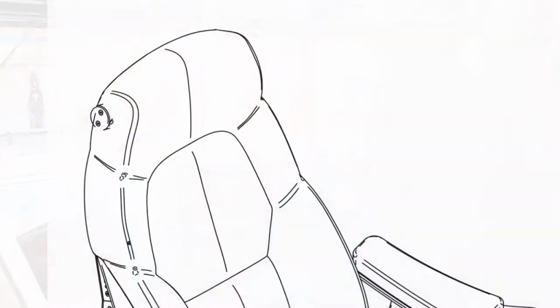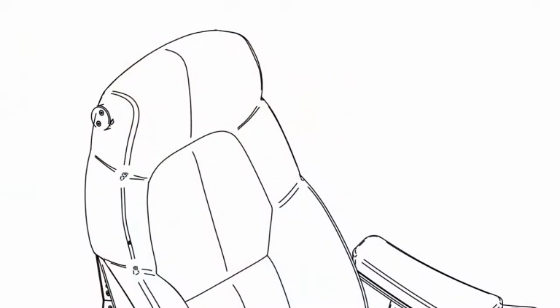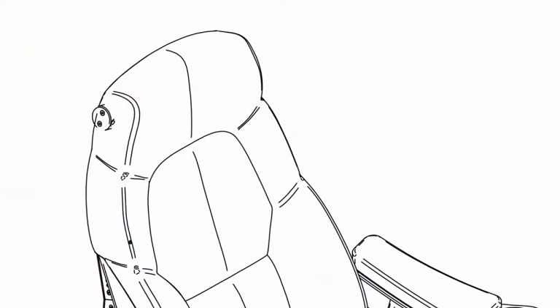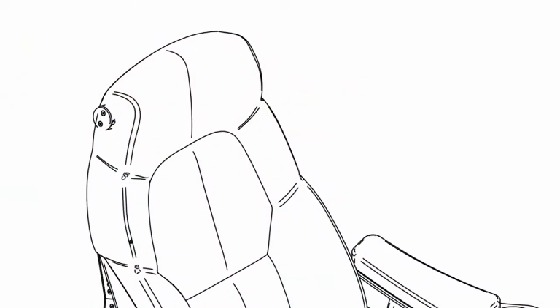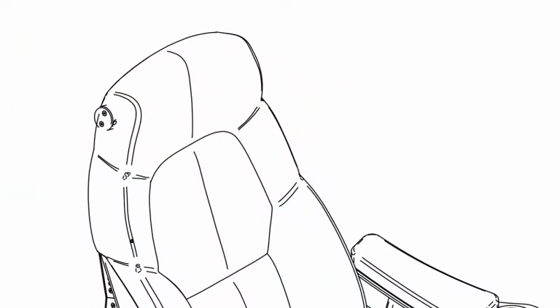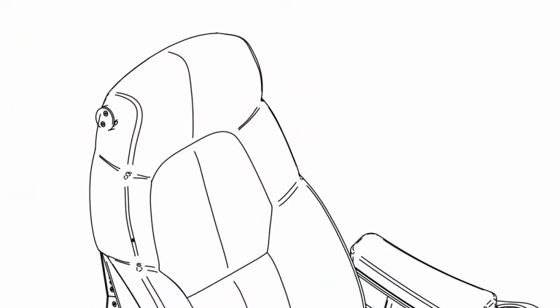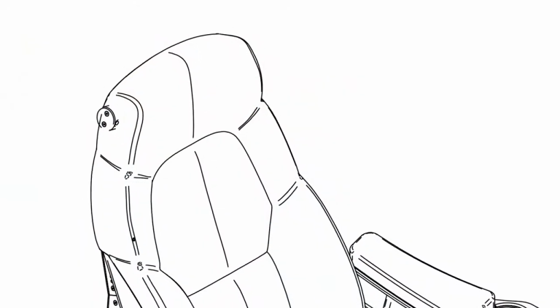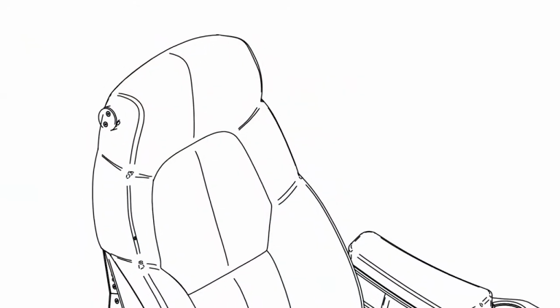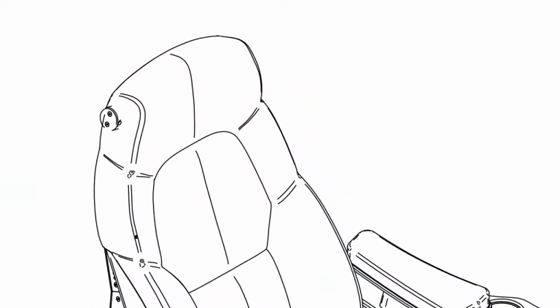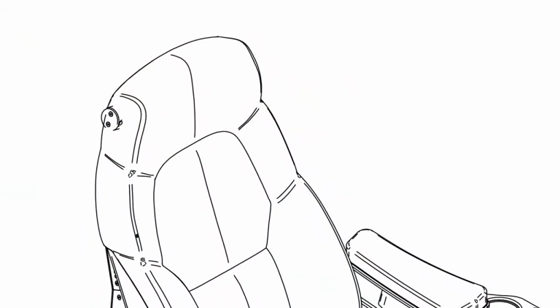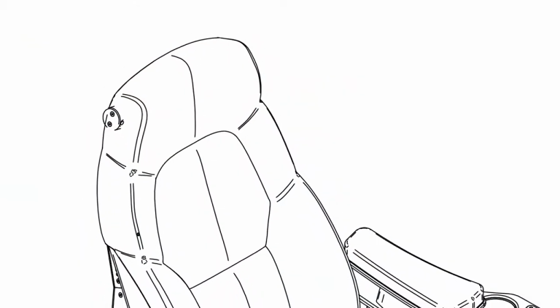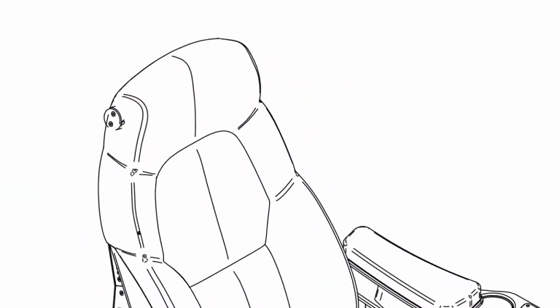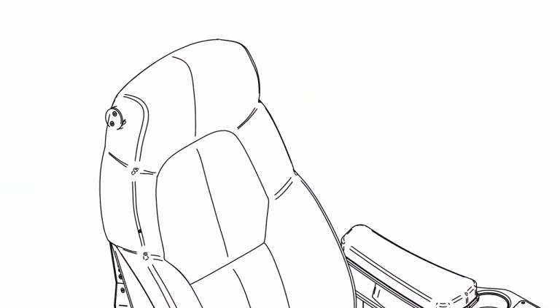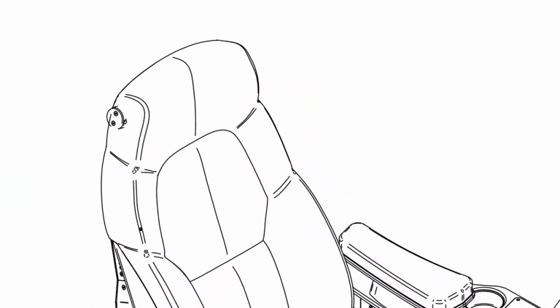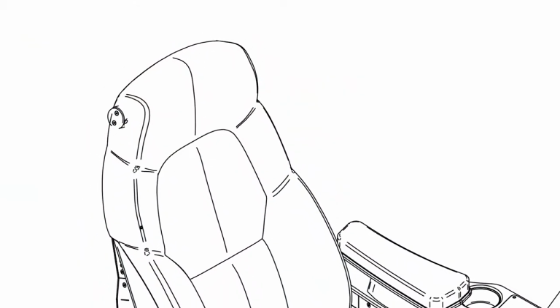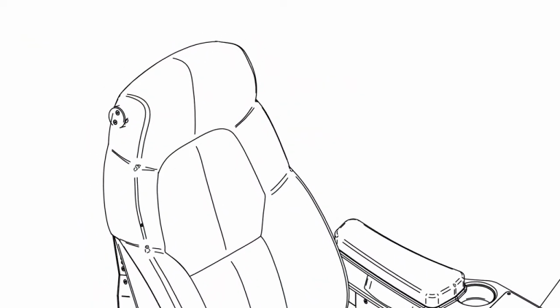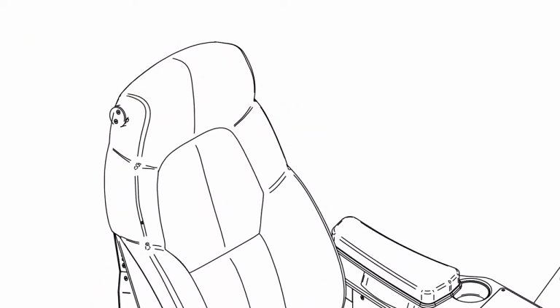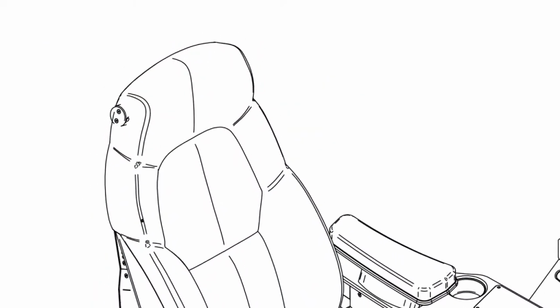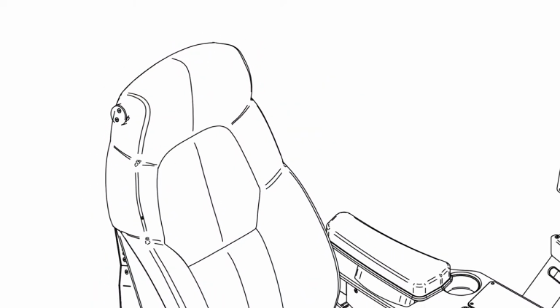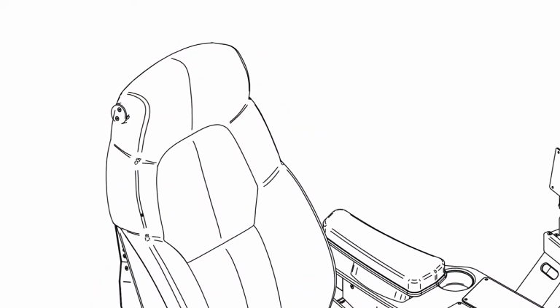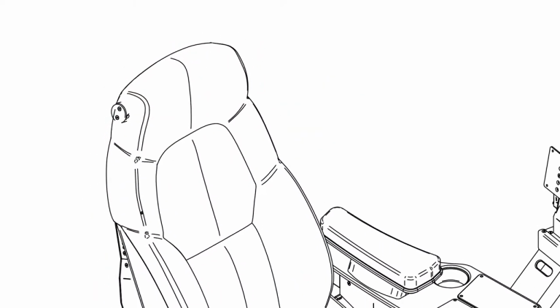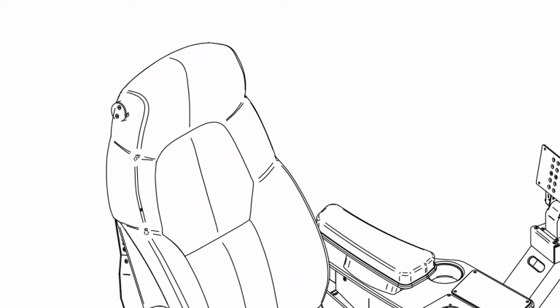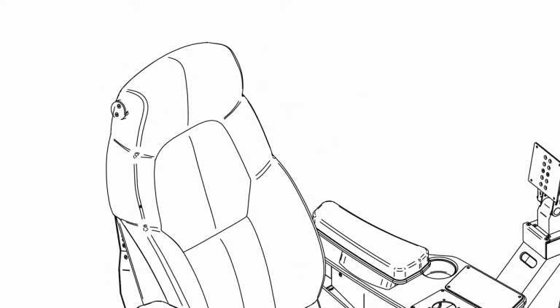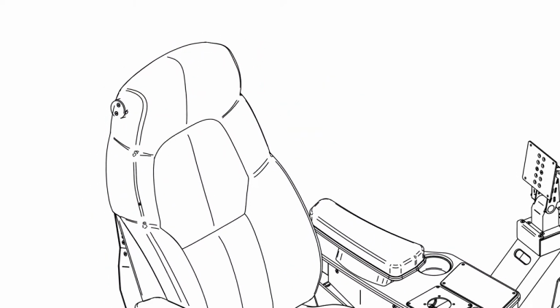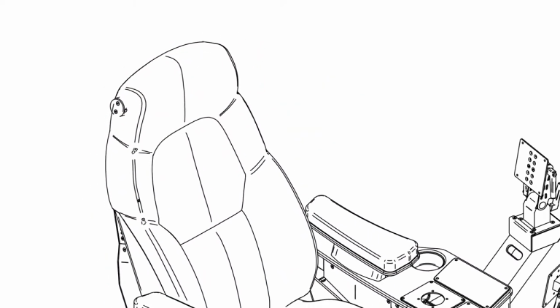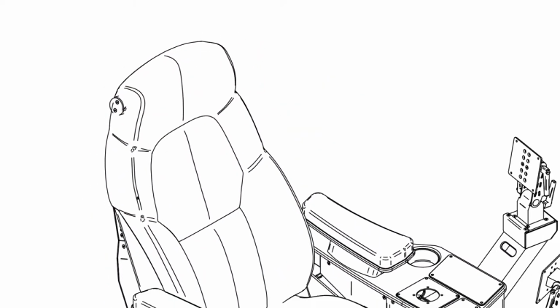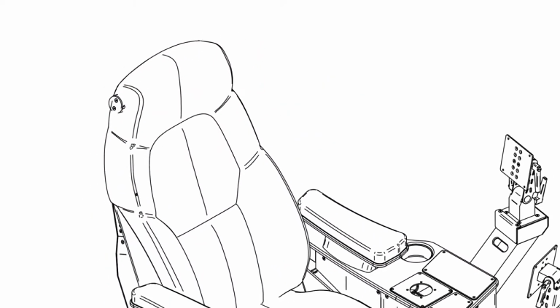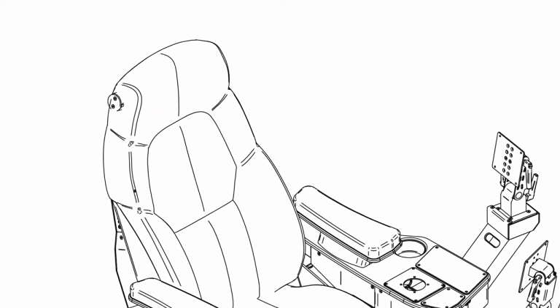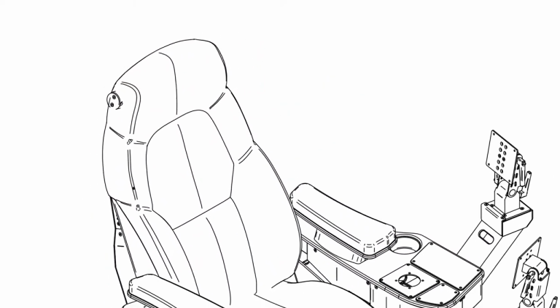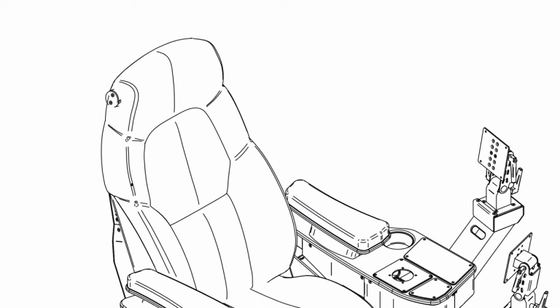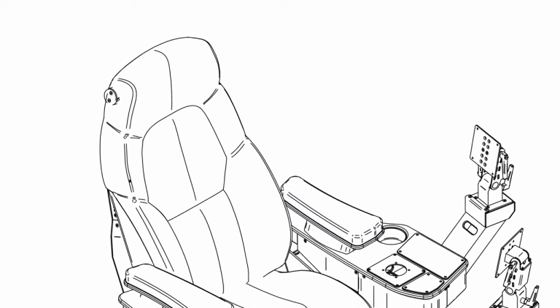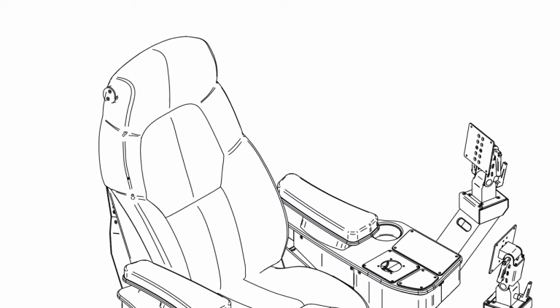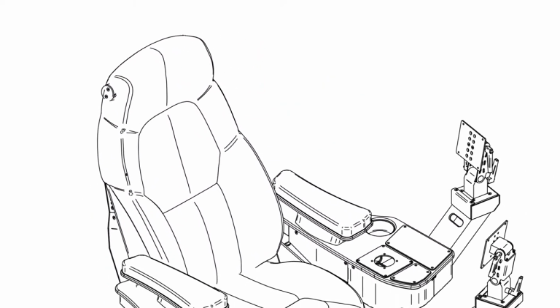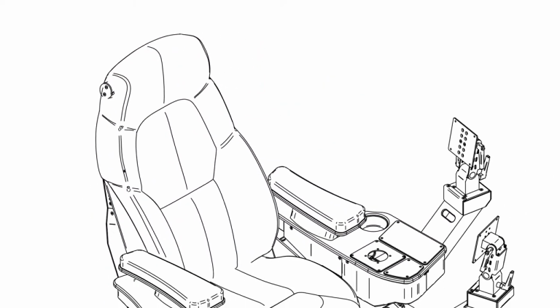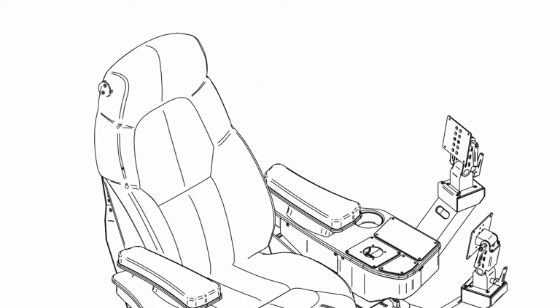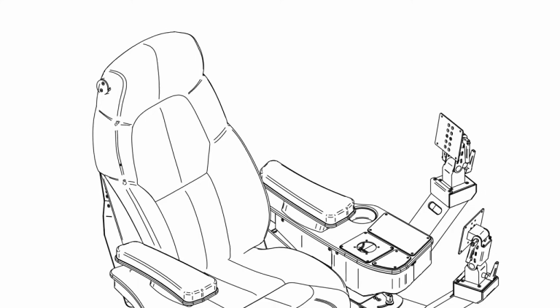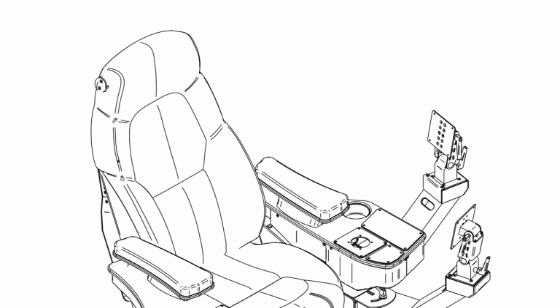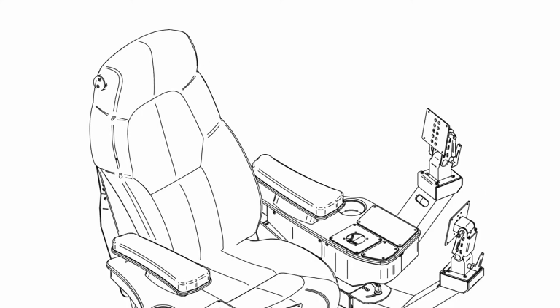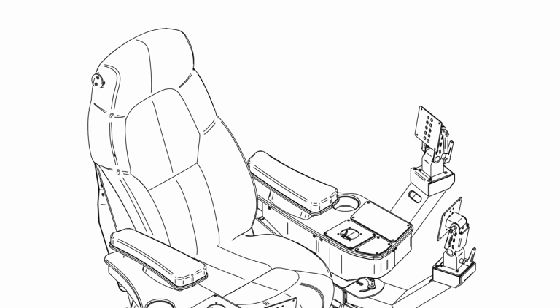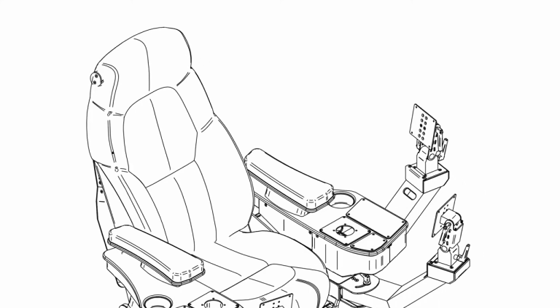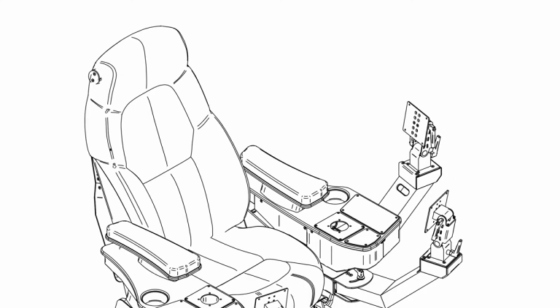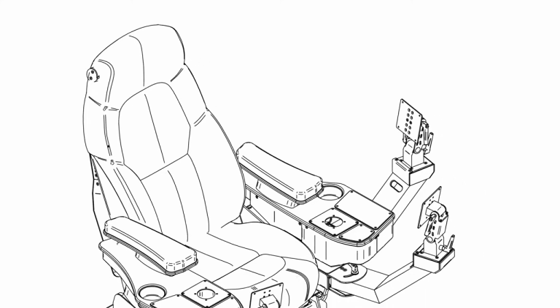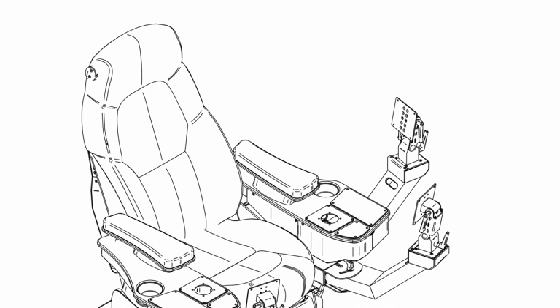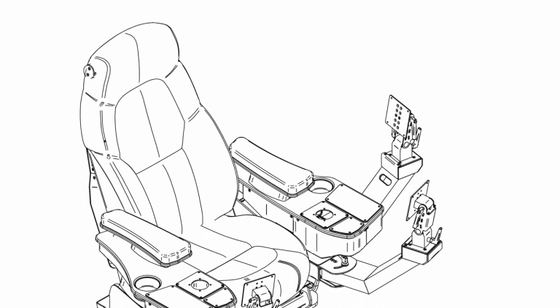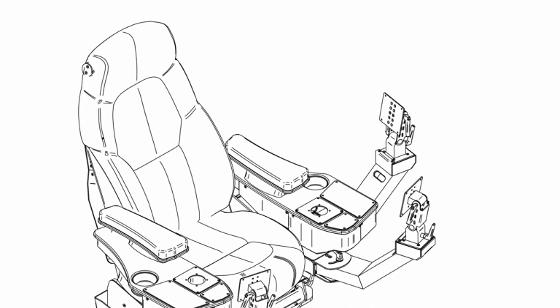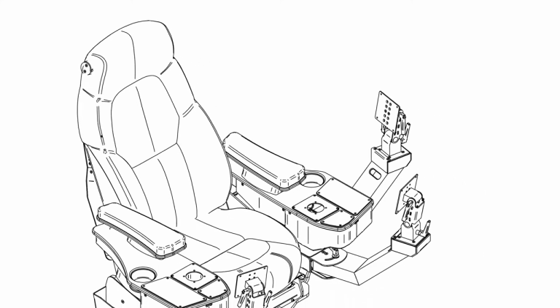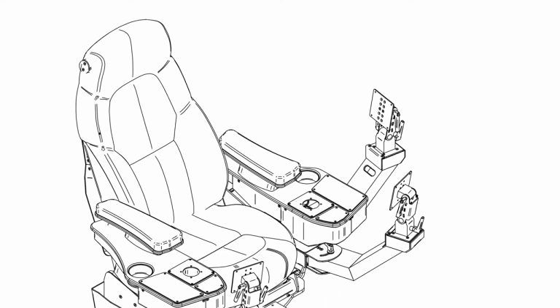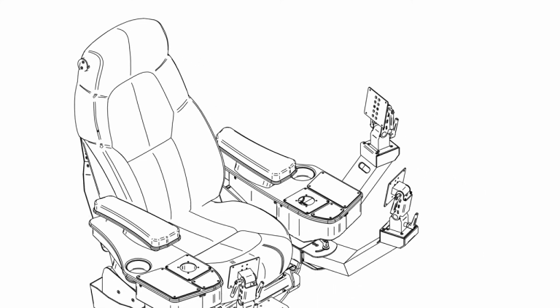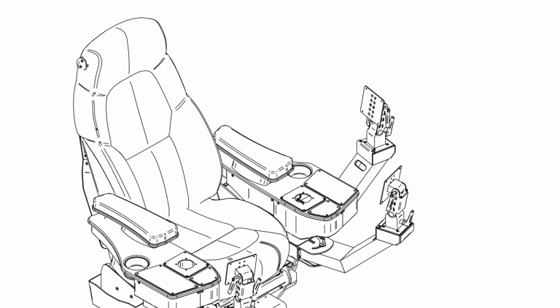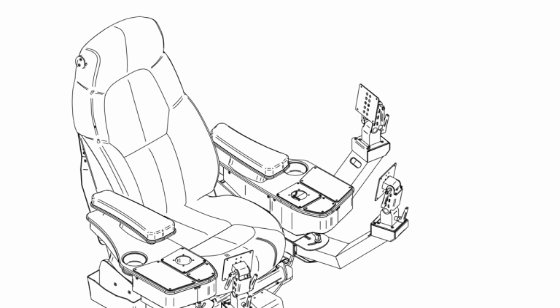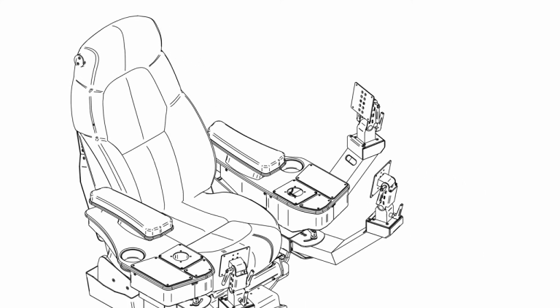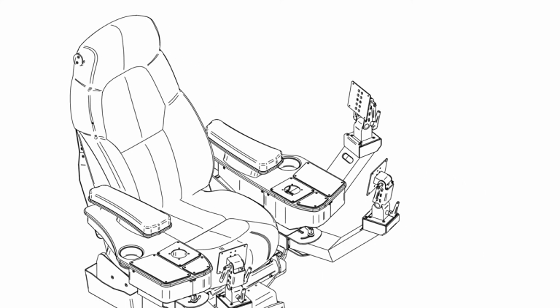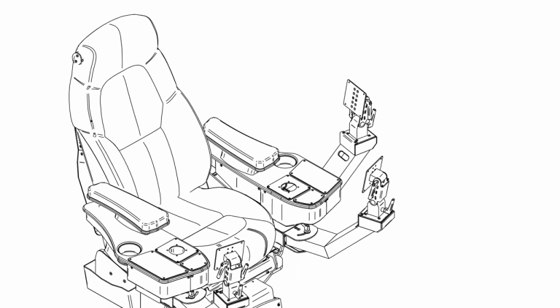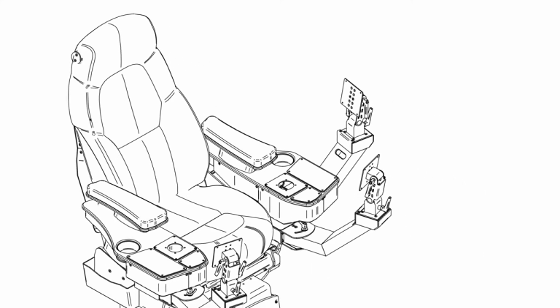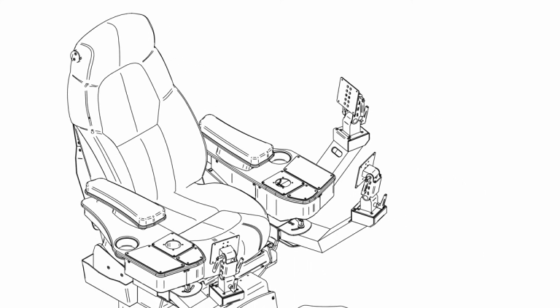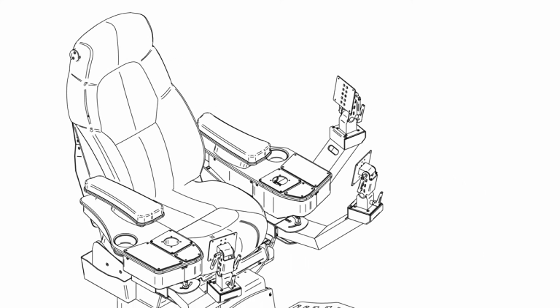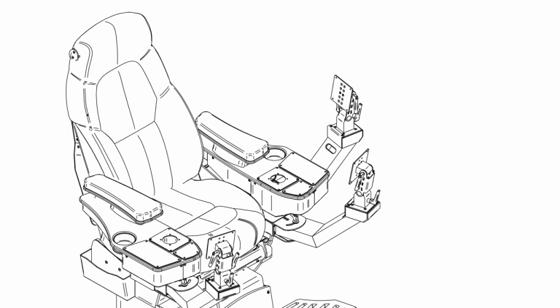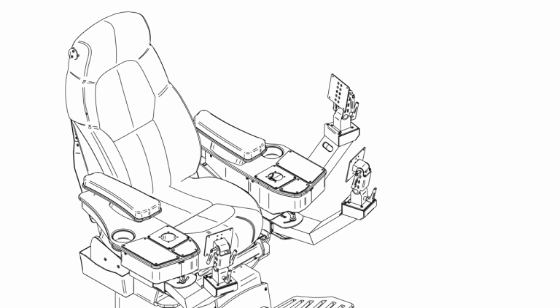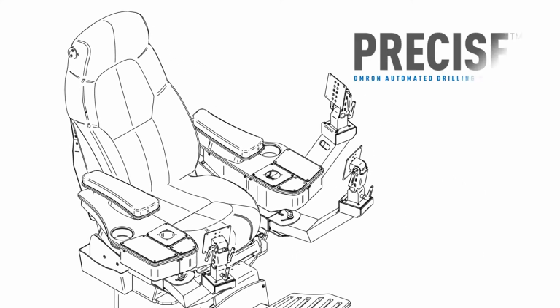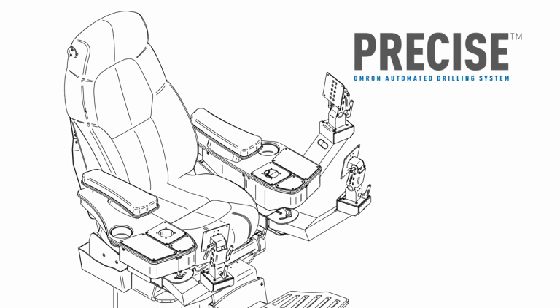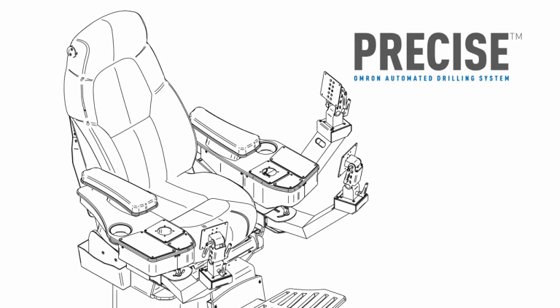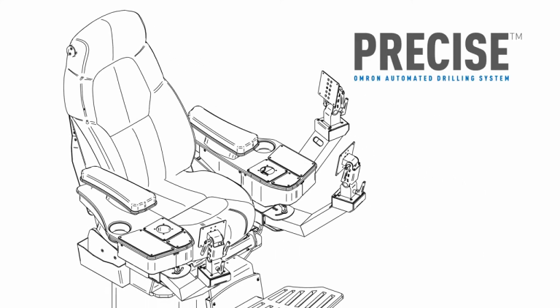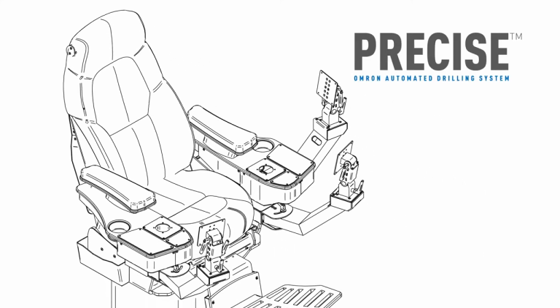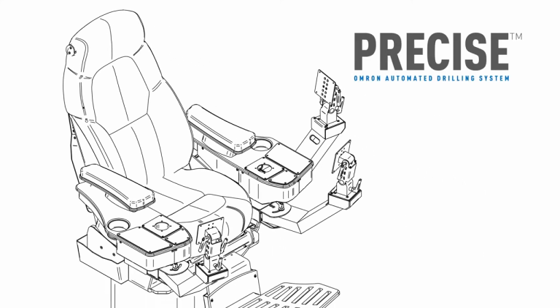Today, we do more than just innovate. We have perfected the newest Omron automated drilling system, PRECISE.